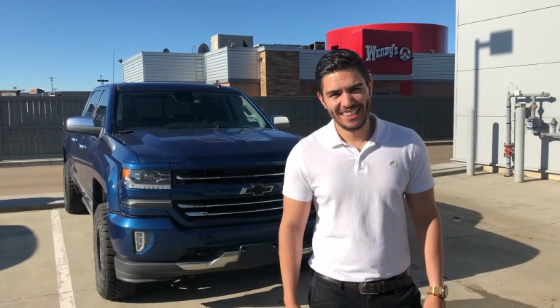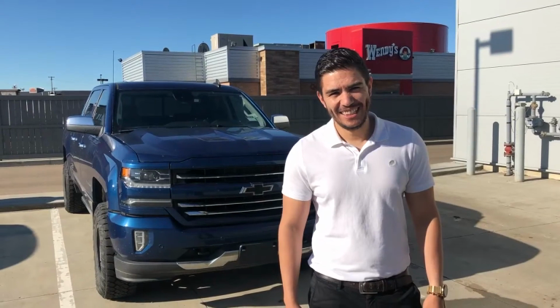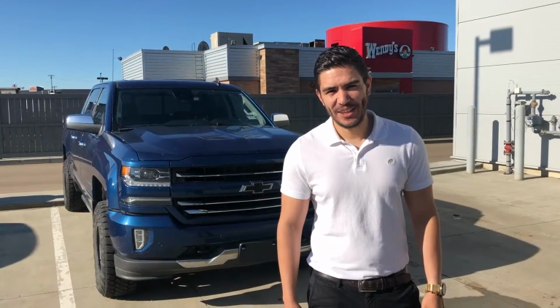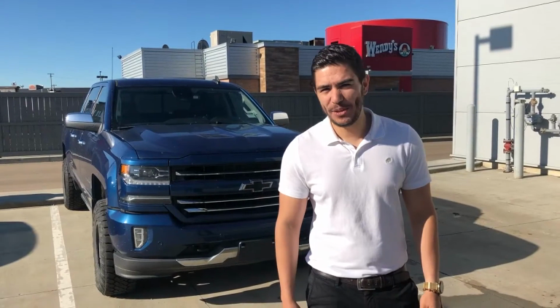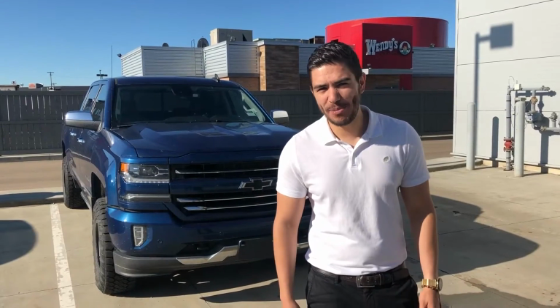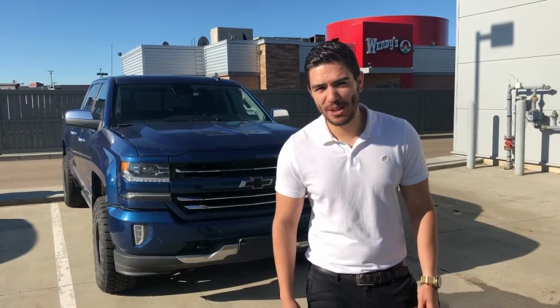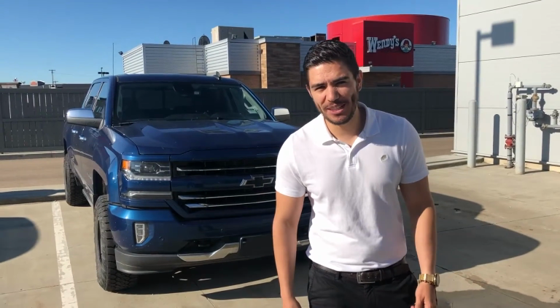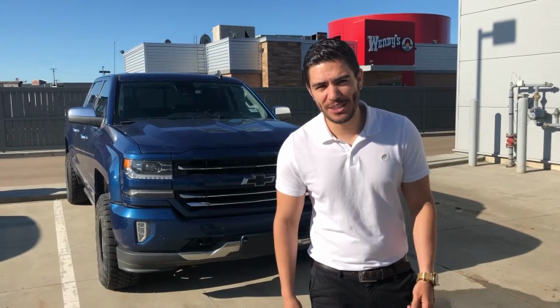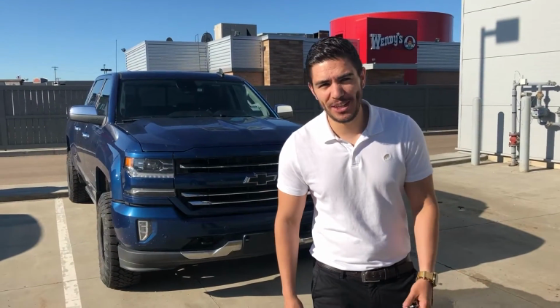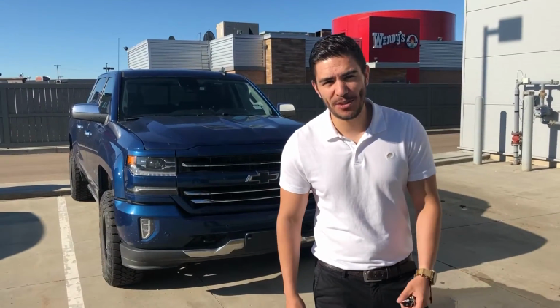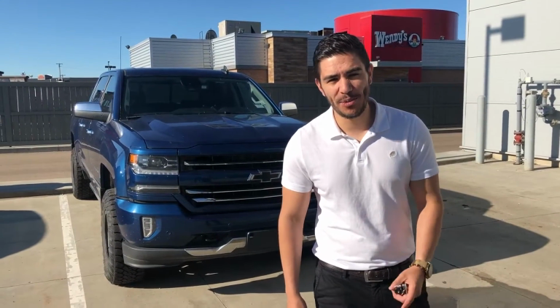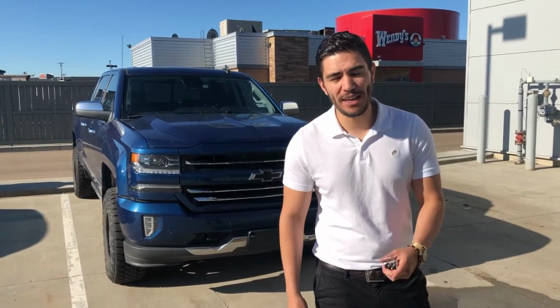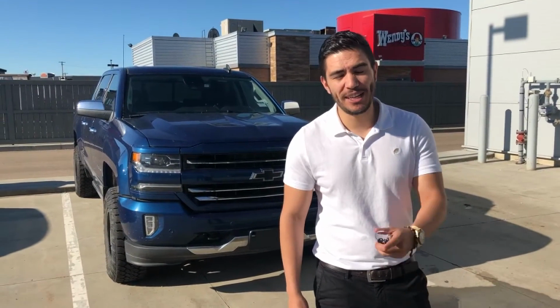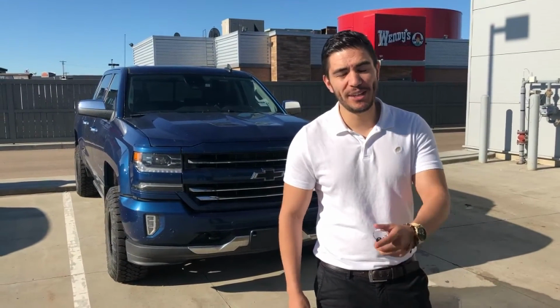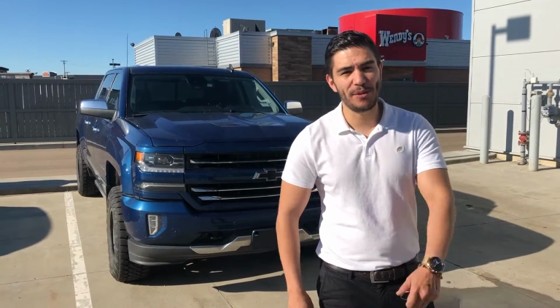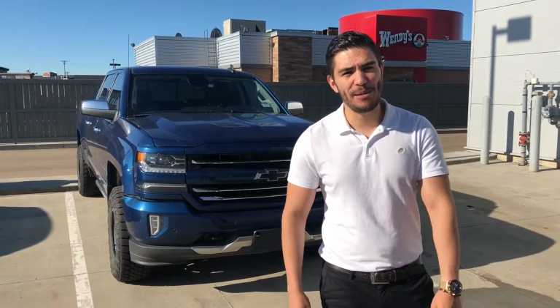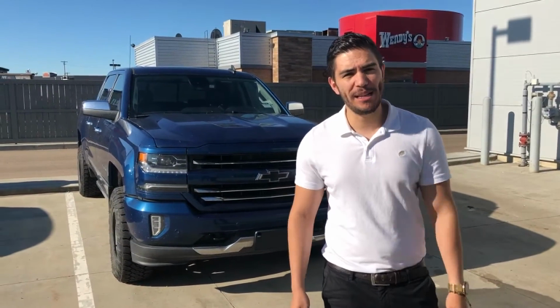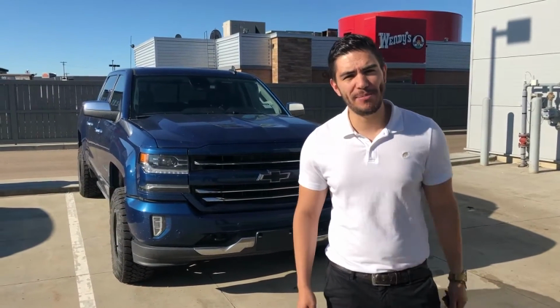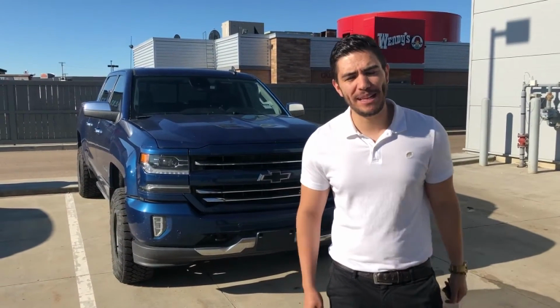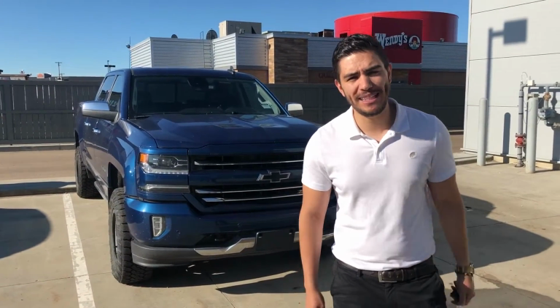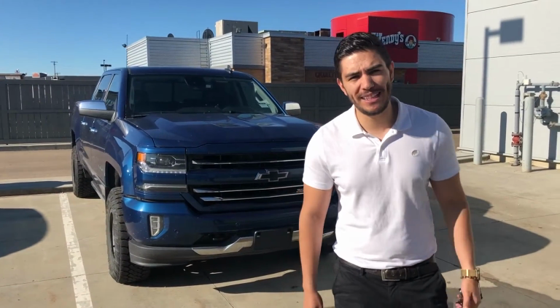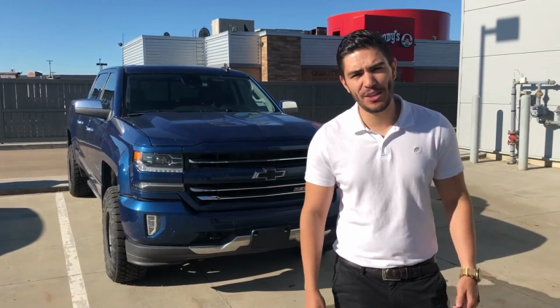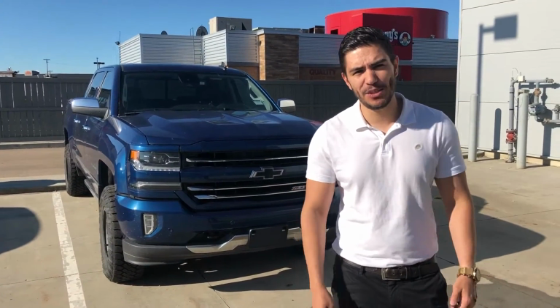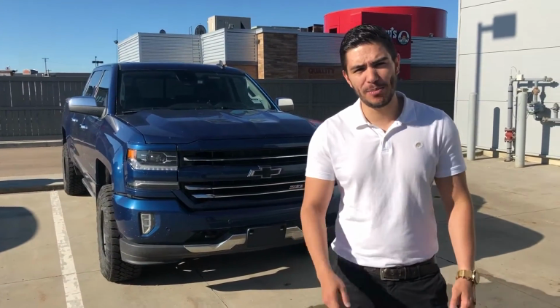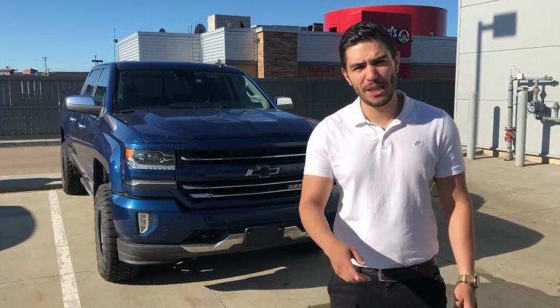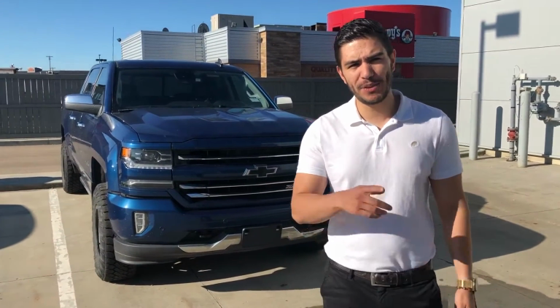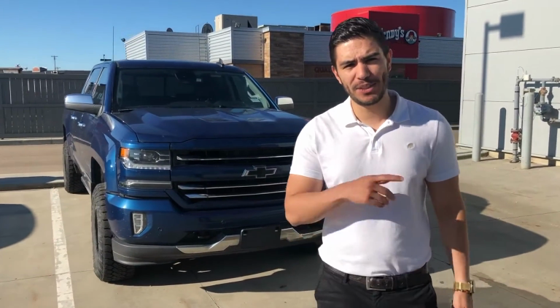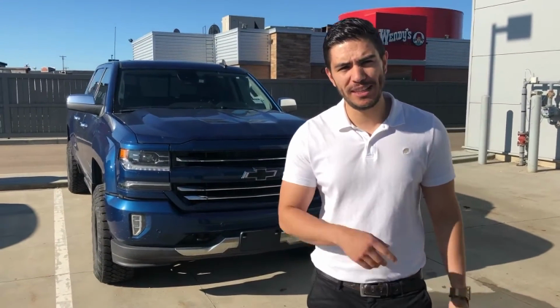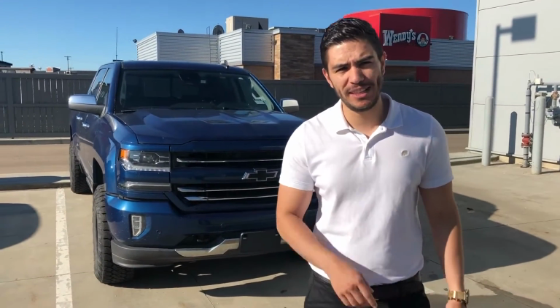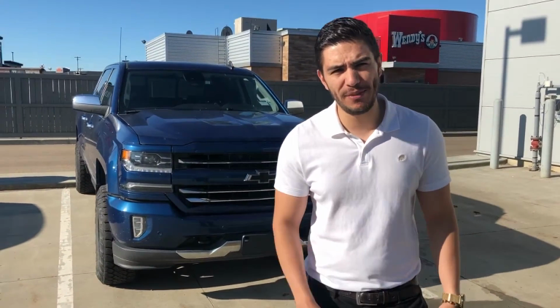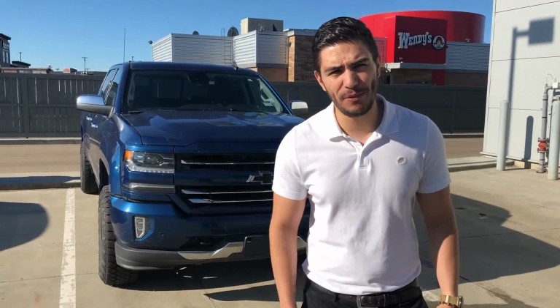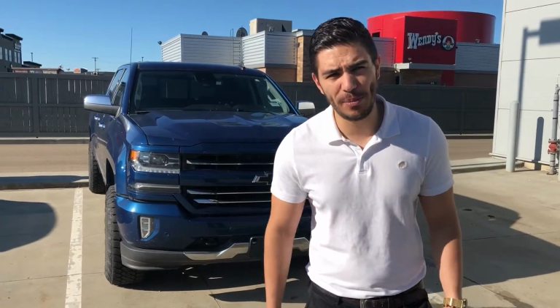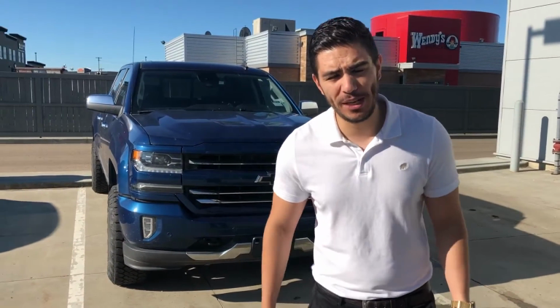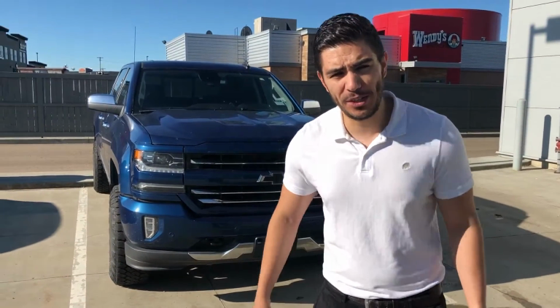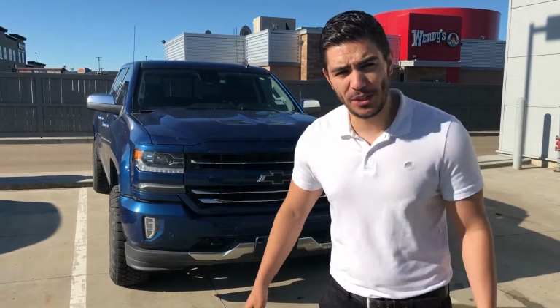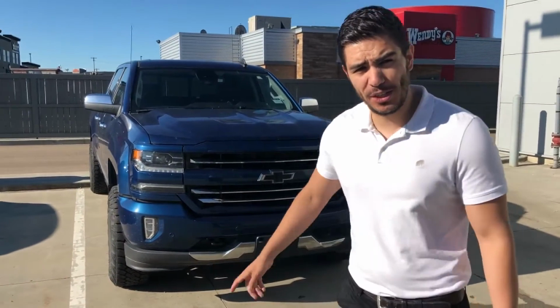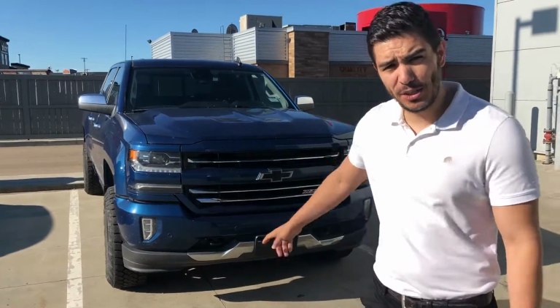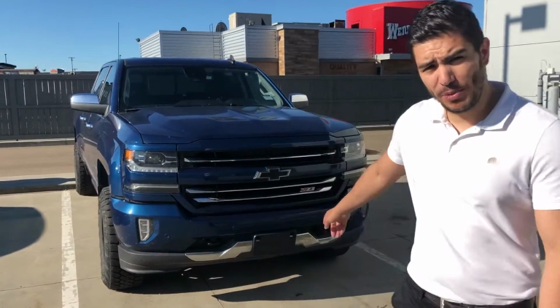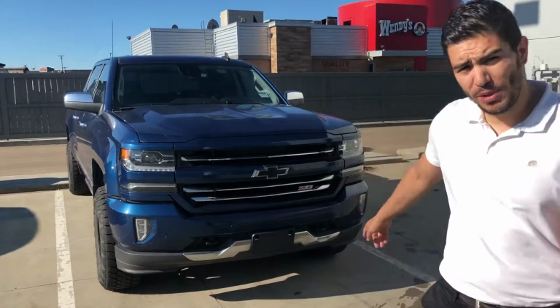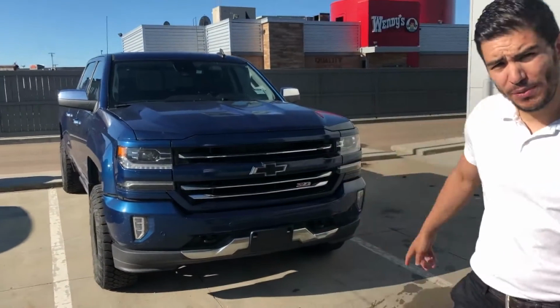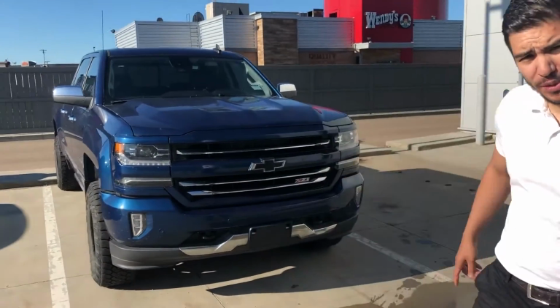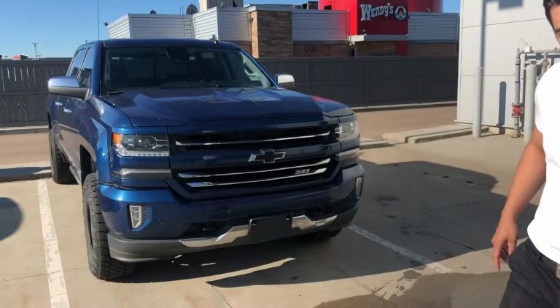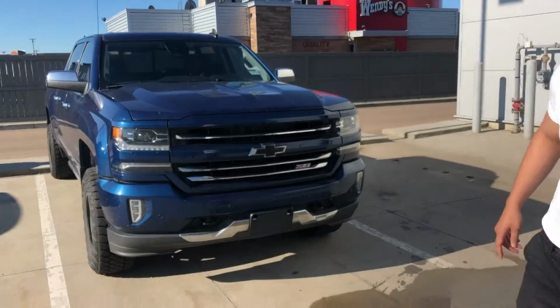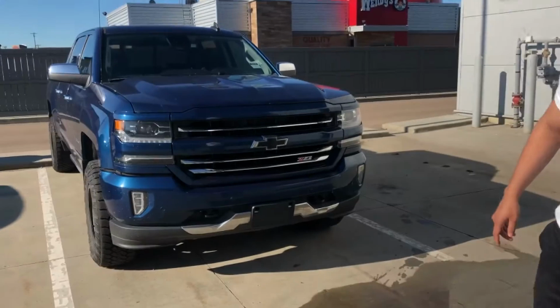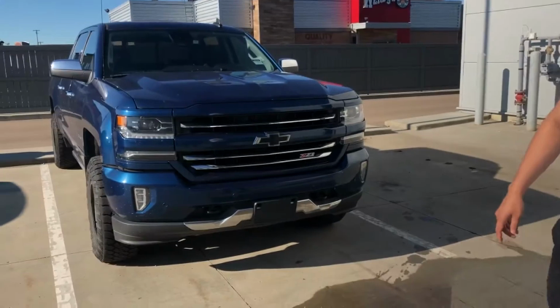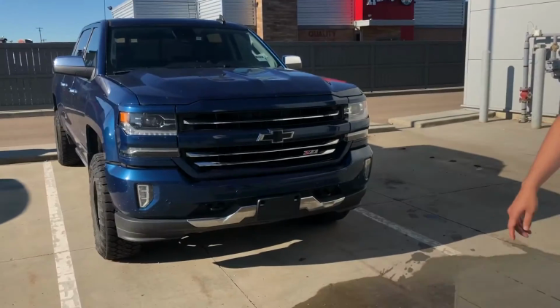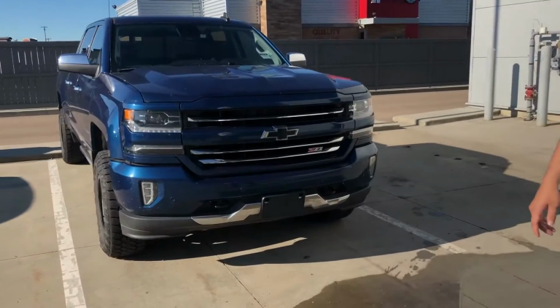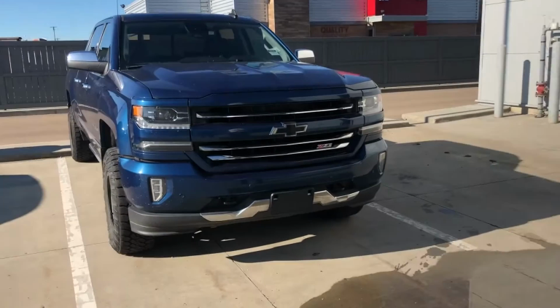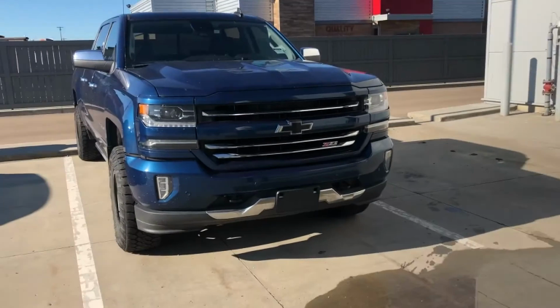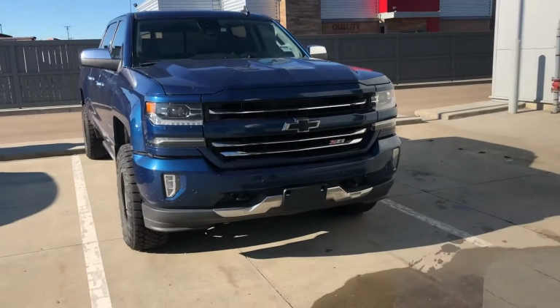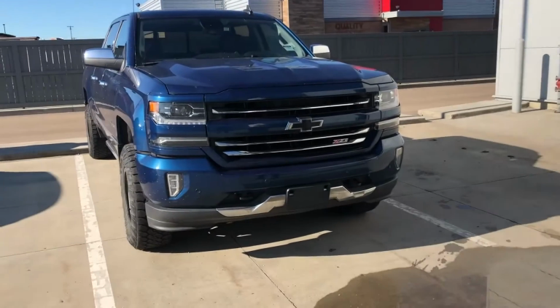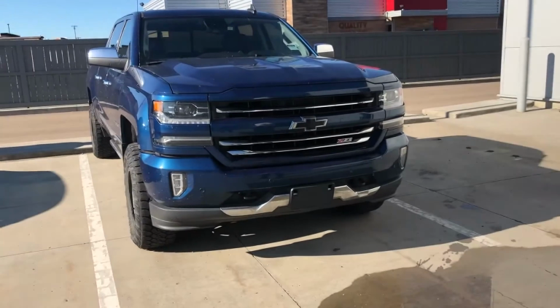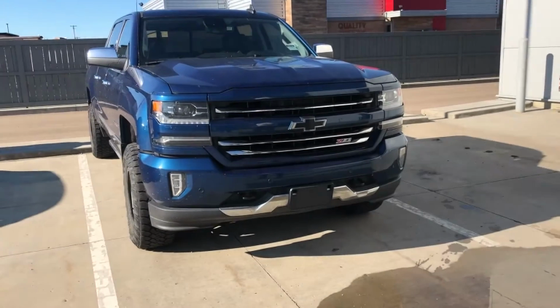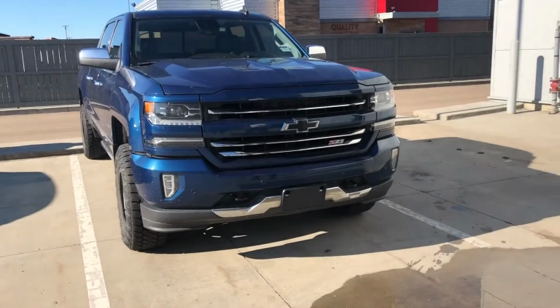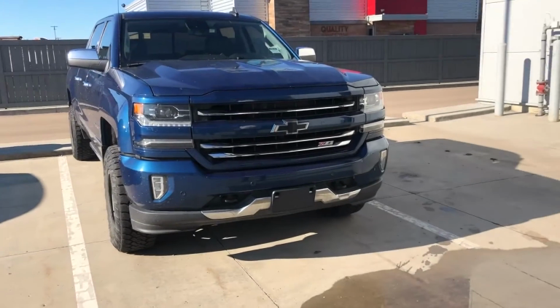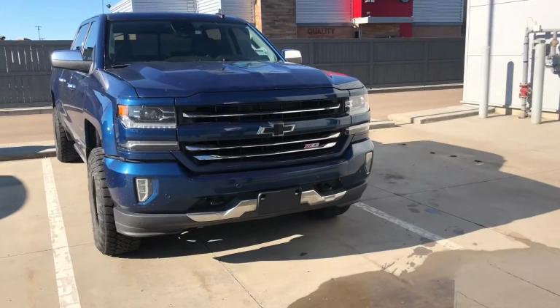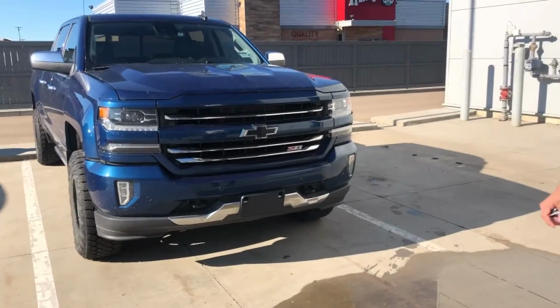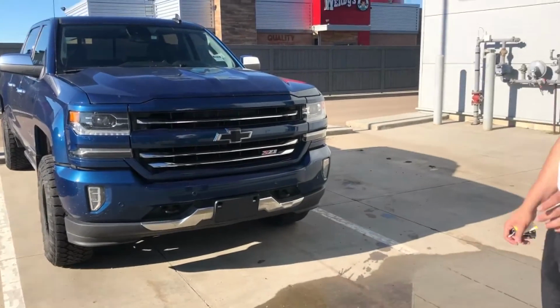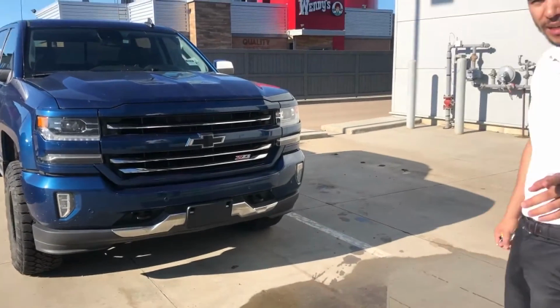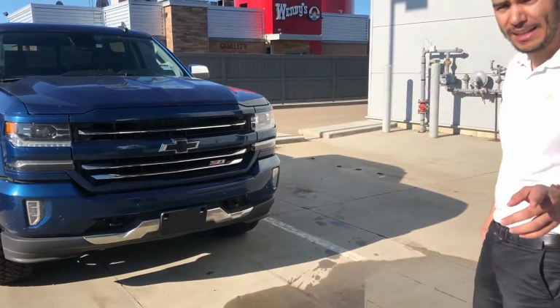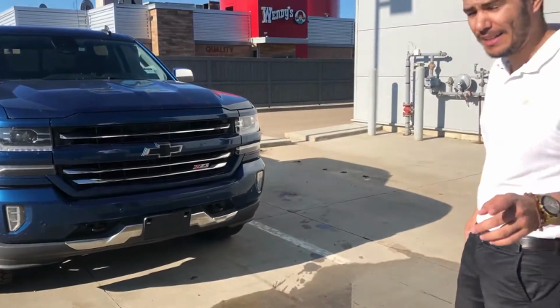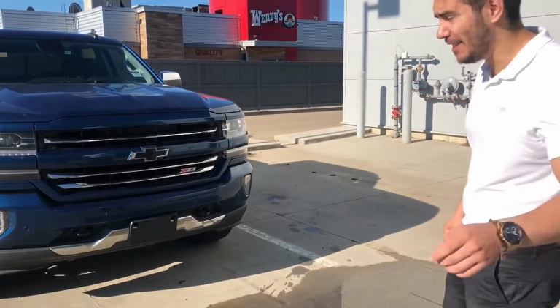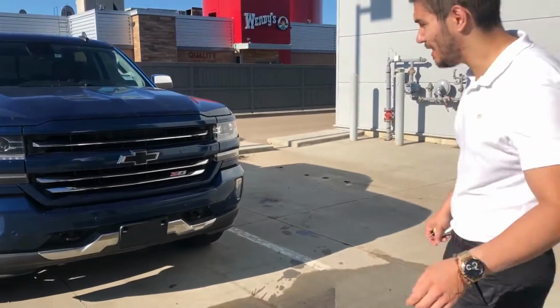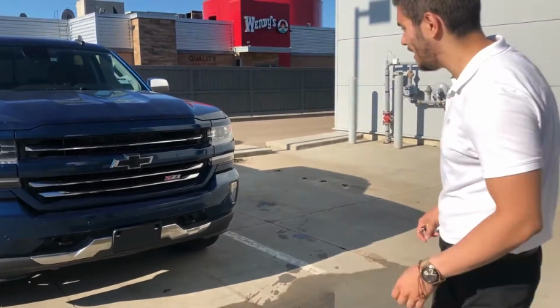Good morning, Josh. Juan here from LA Mazda. Thank you so much for sending information on this beautiful 2017 Chevrolet Silverado LTZ.